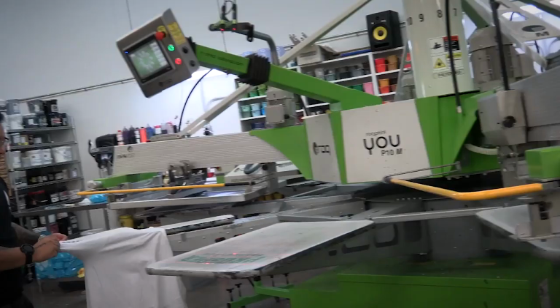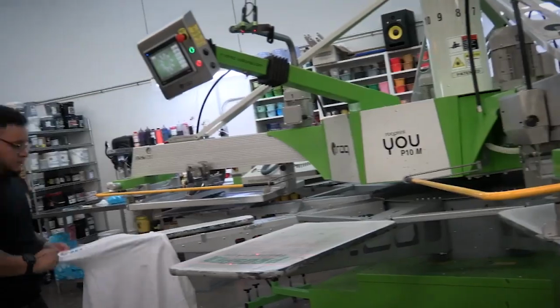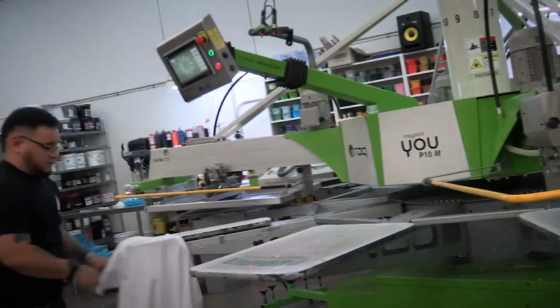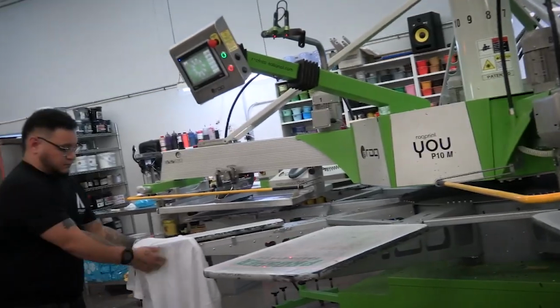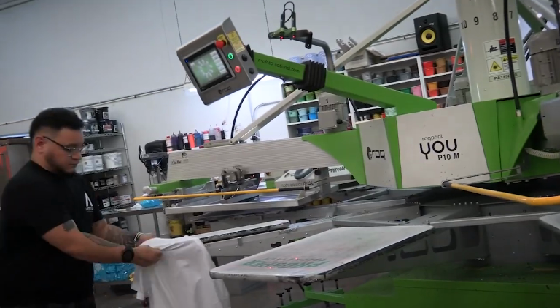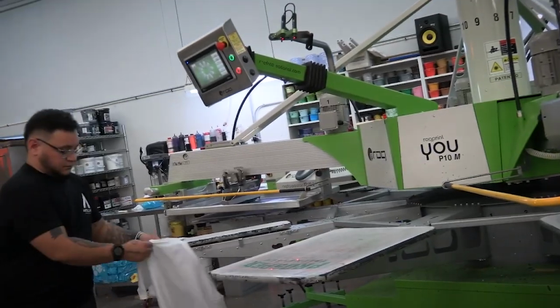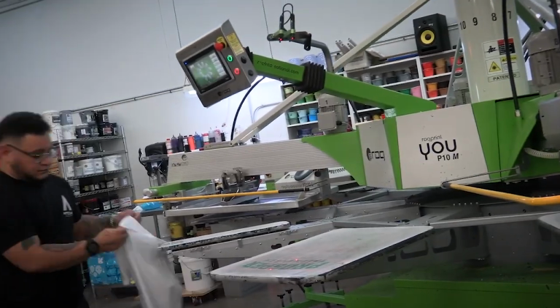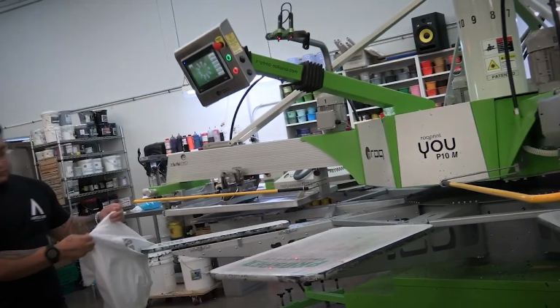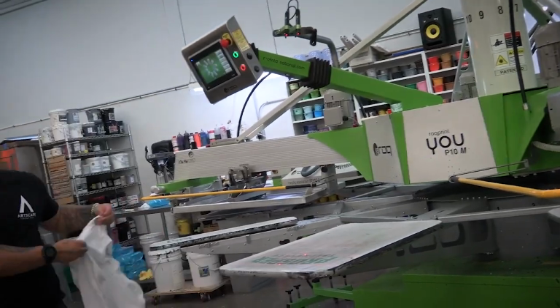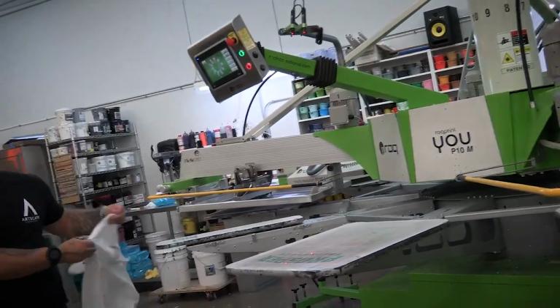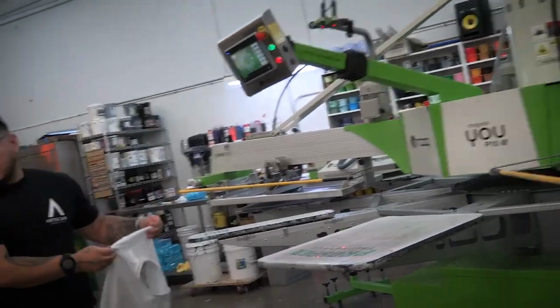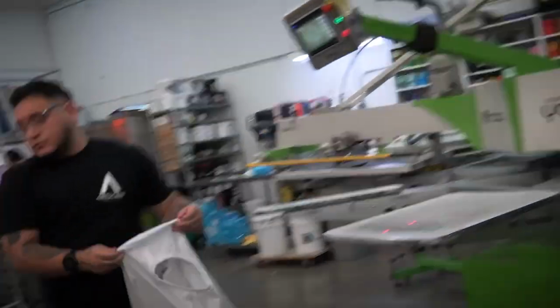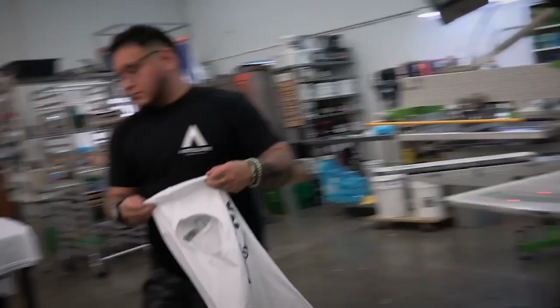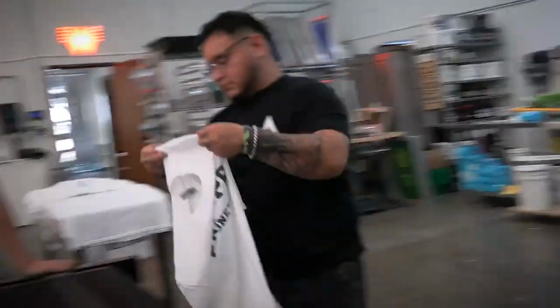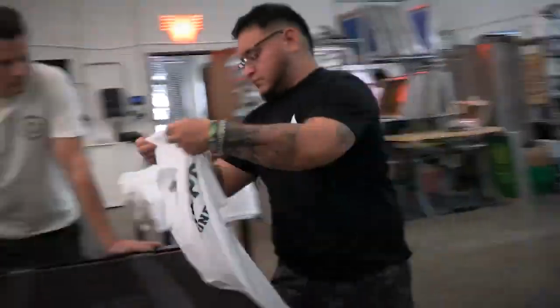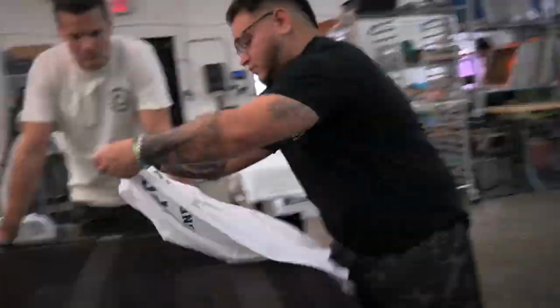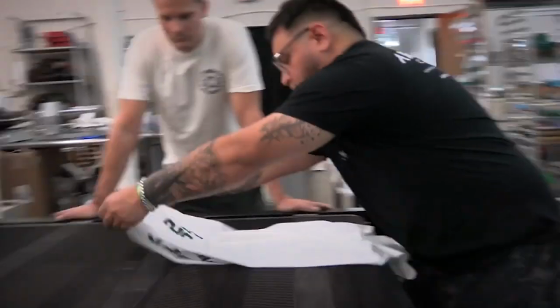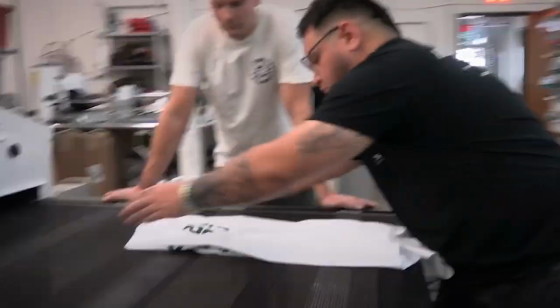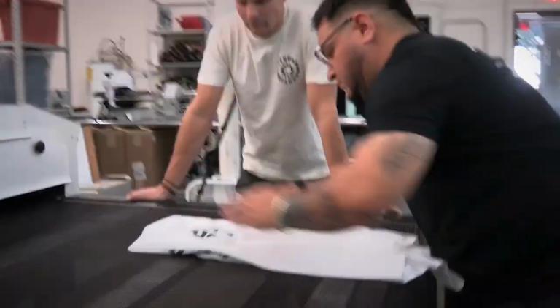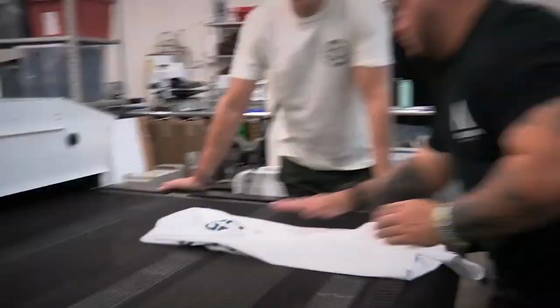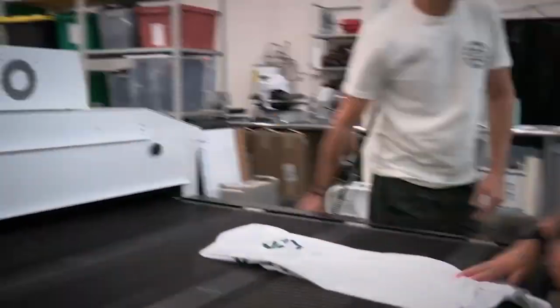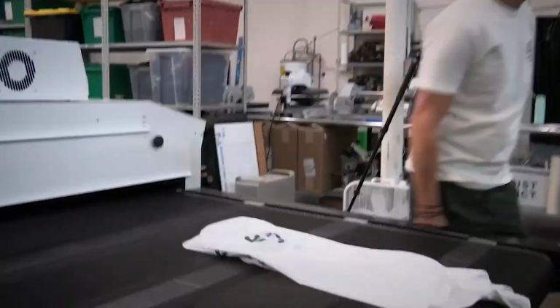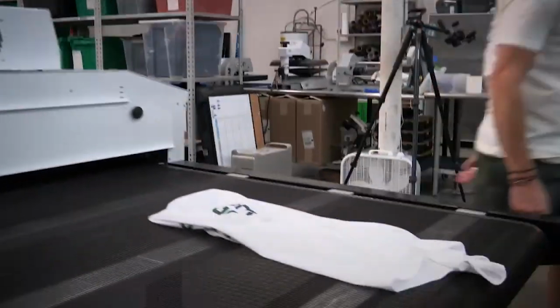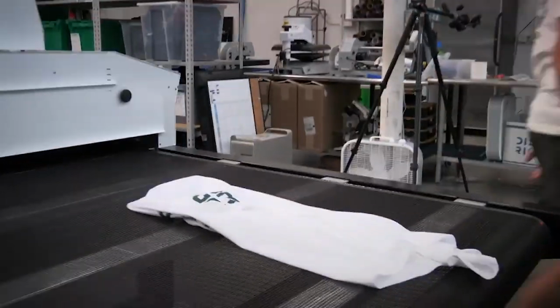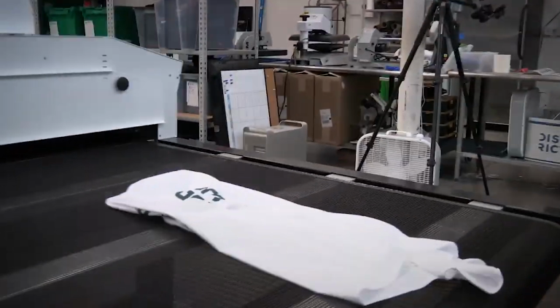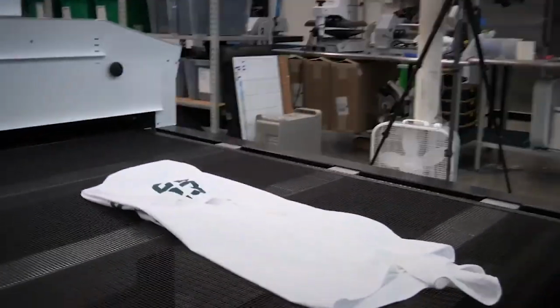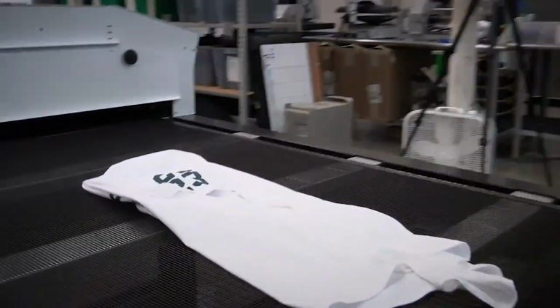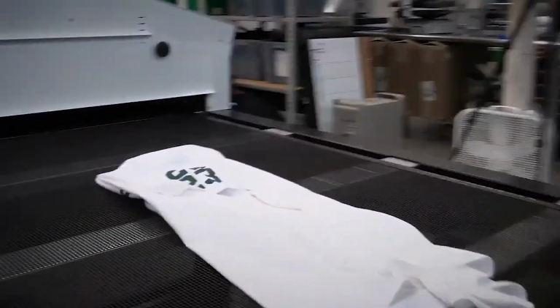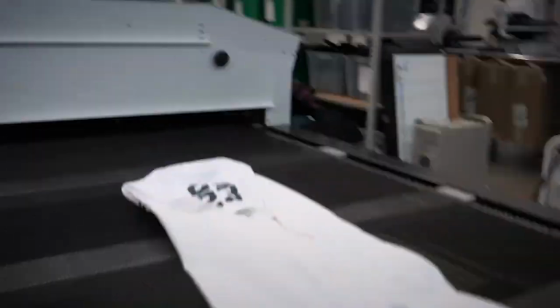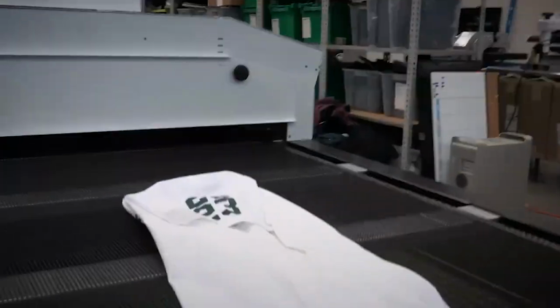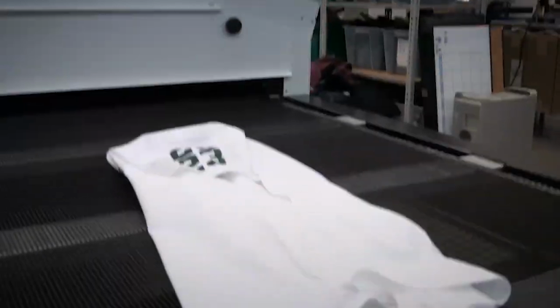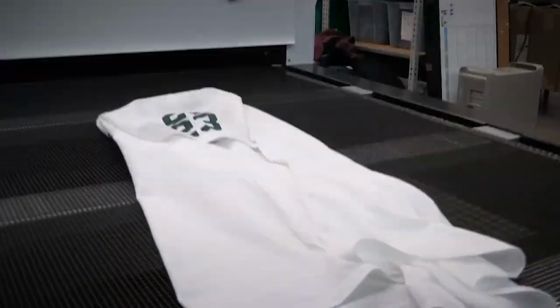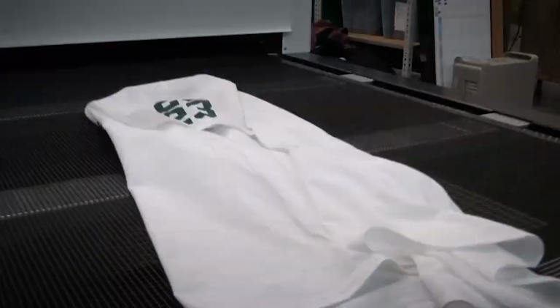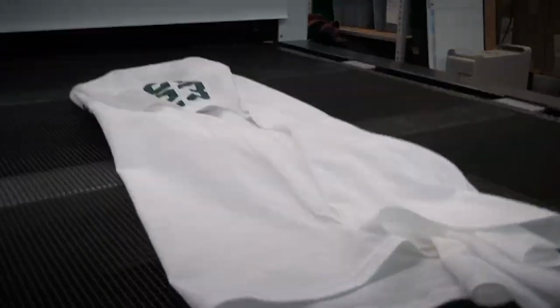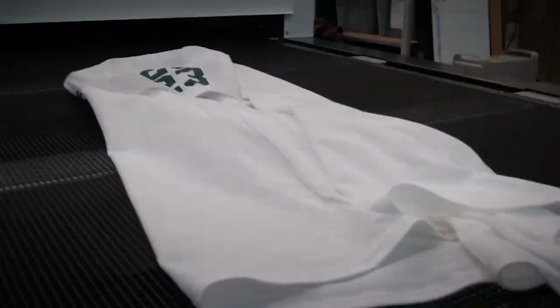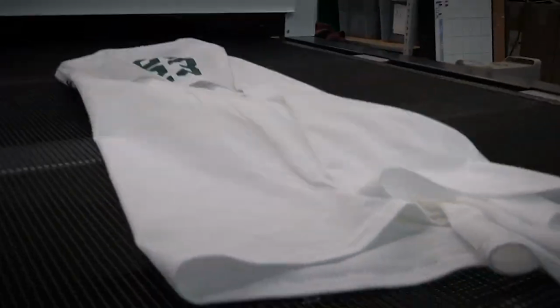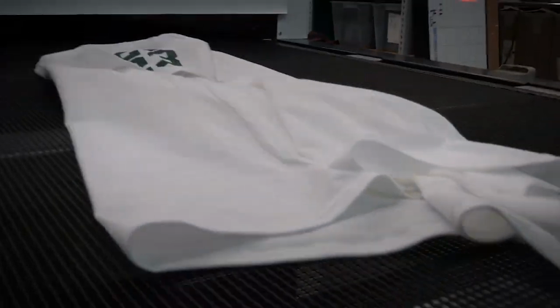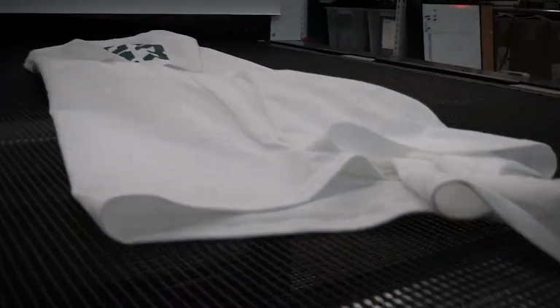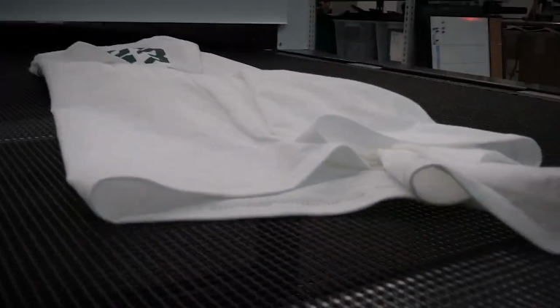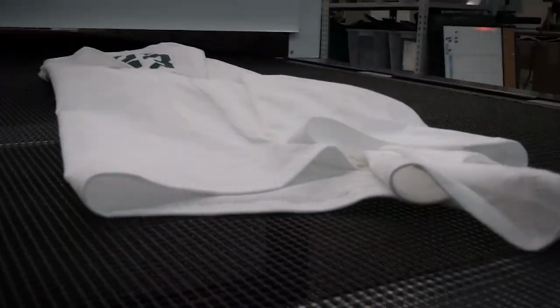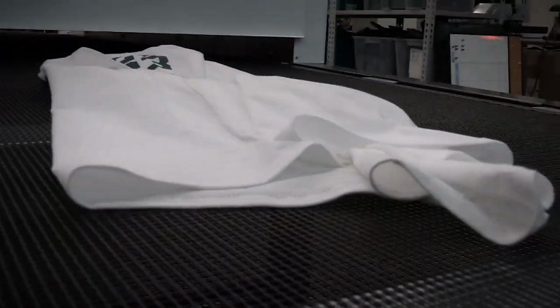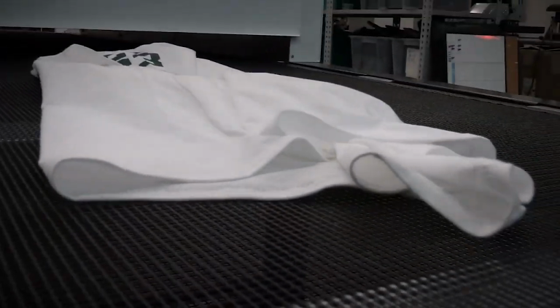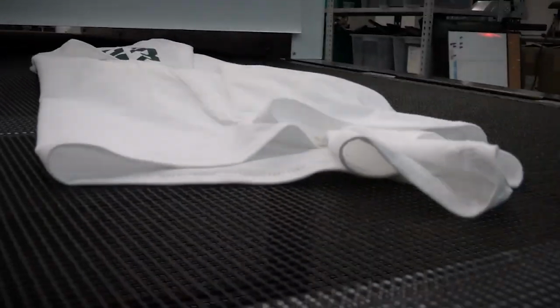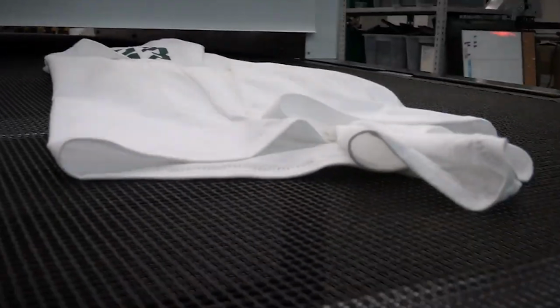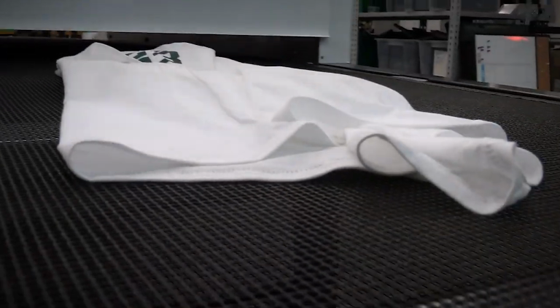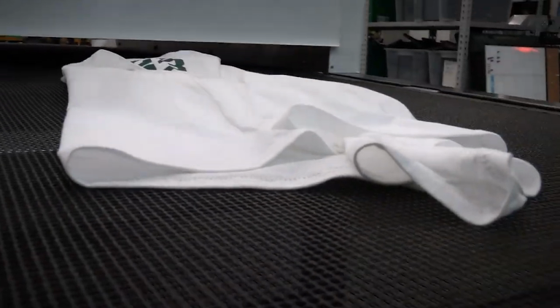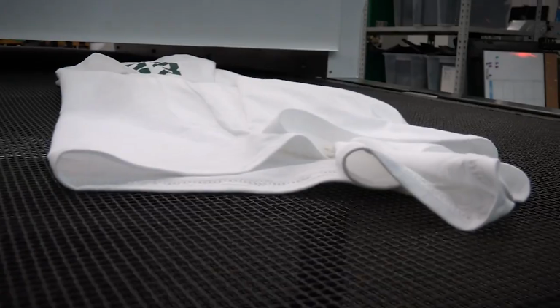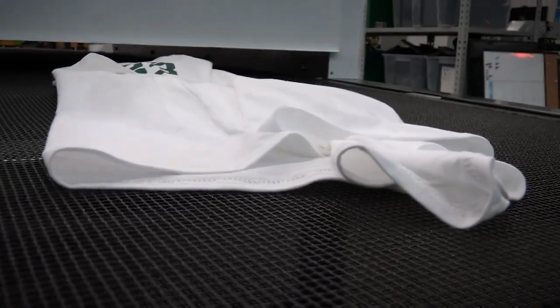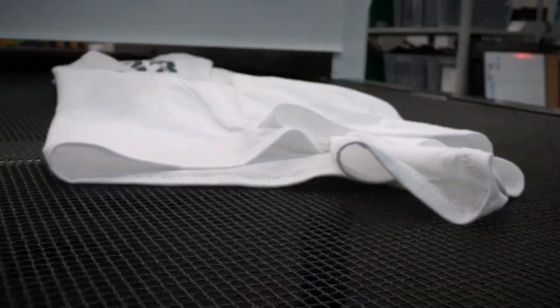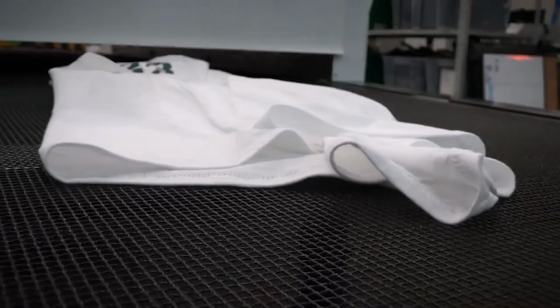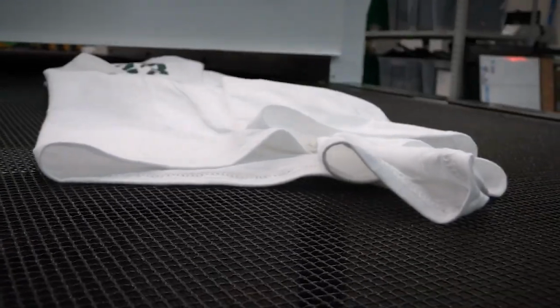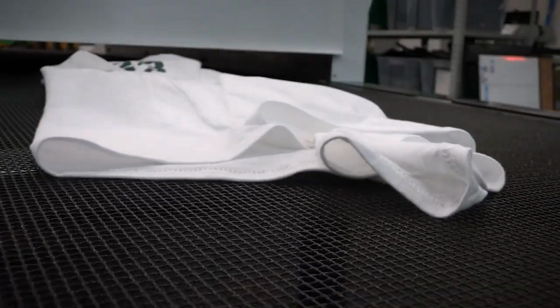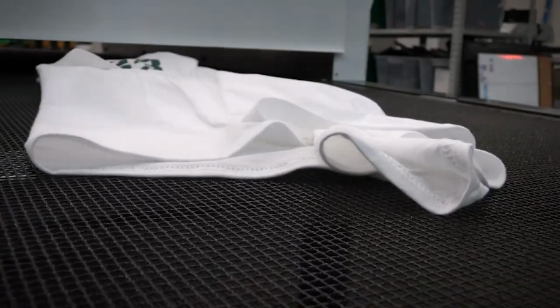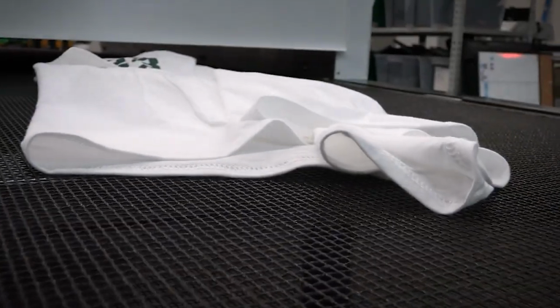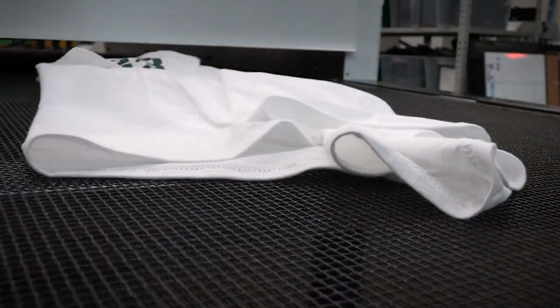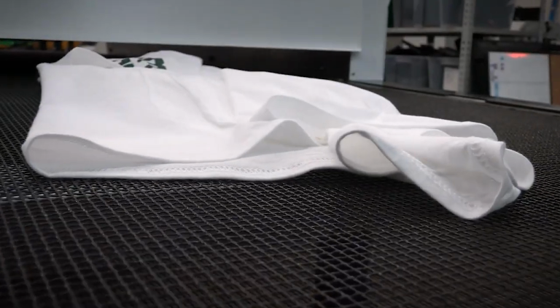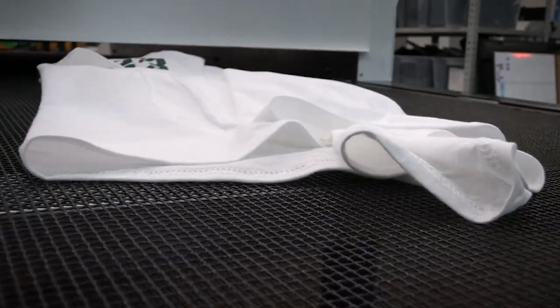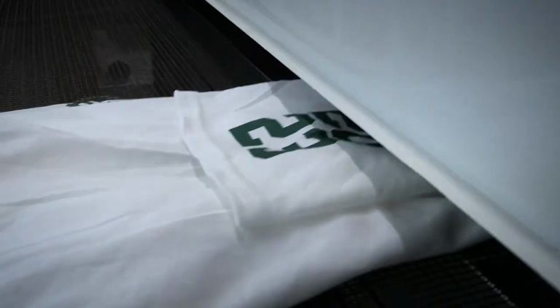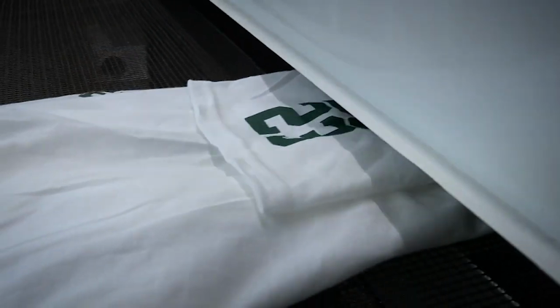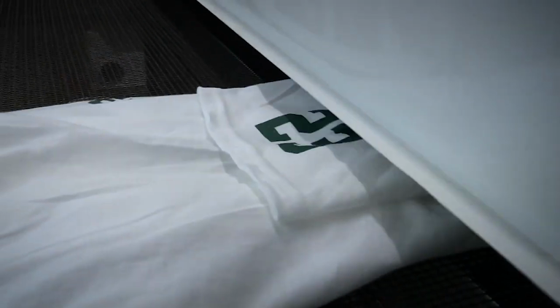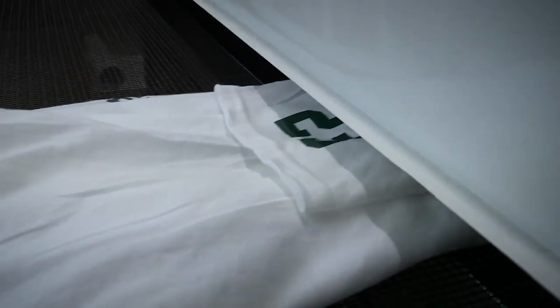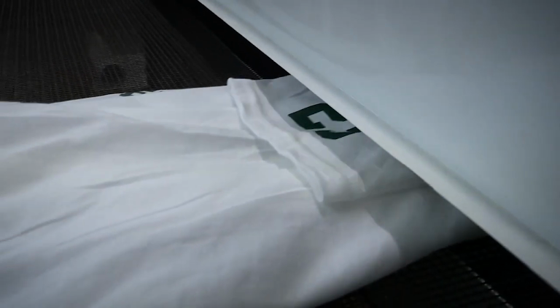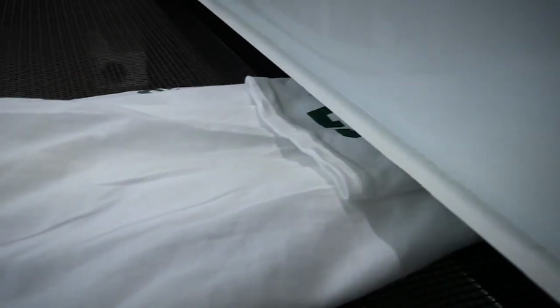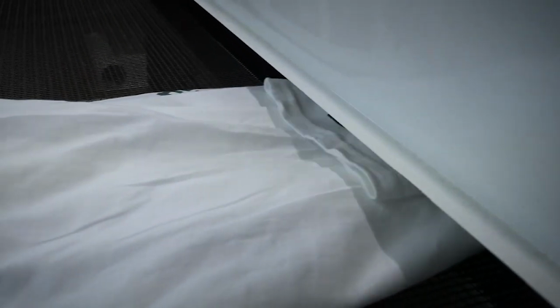With the ability to cure plastisol, water-based, and direct-to-garment, your Aeolus conveyor dryer can do it all, and then some.